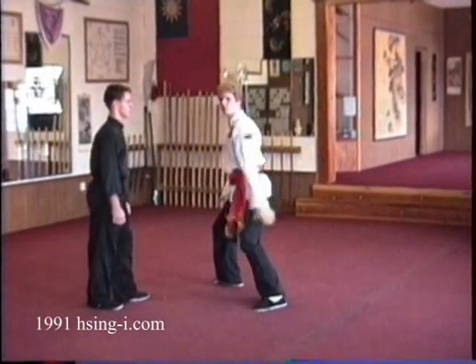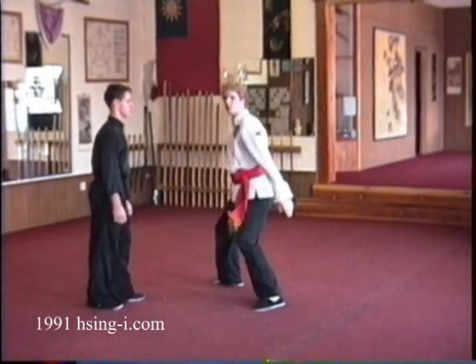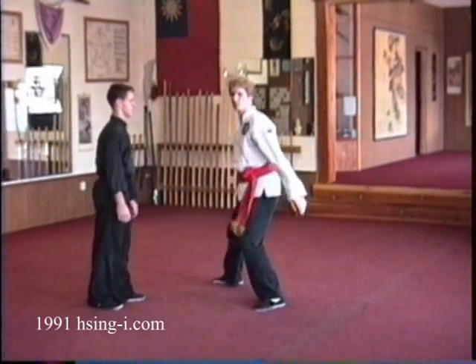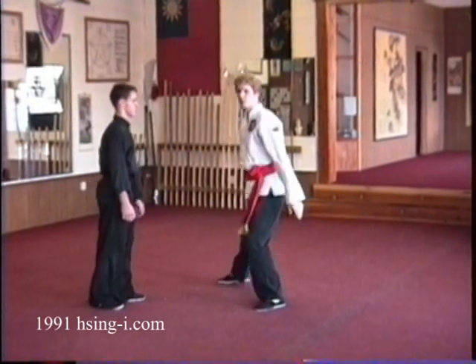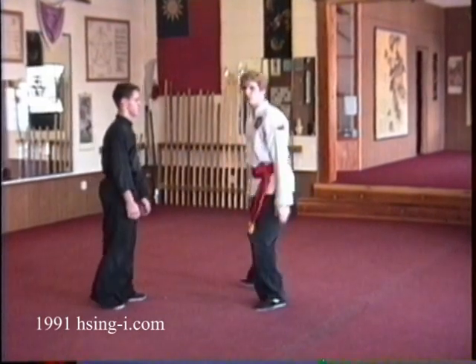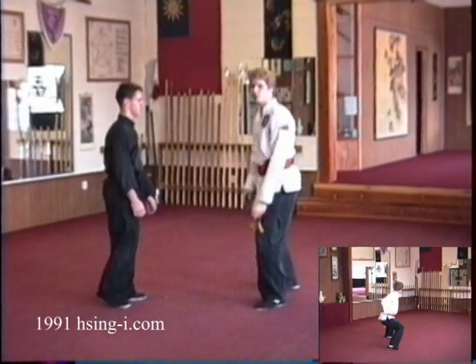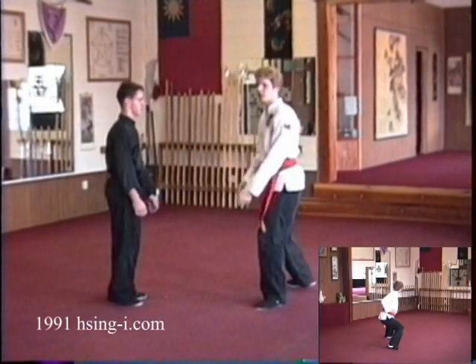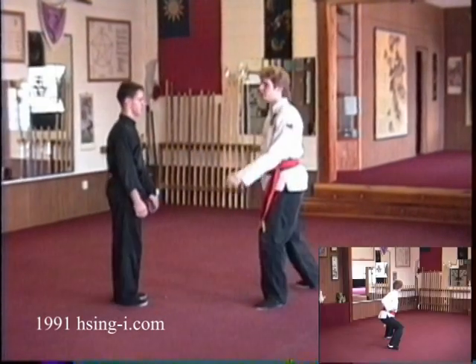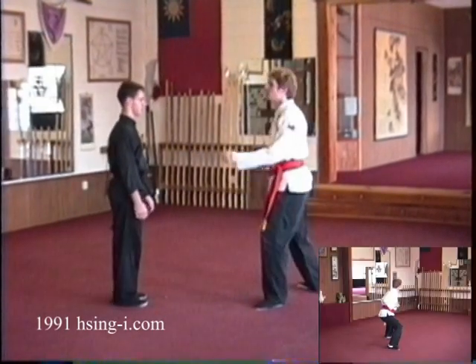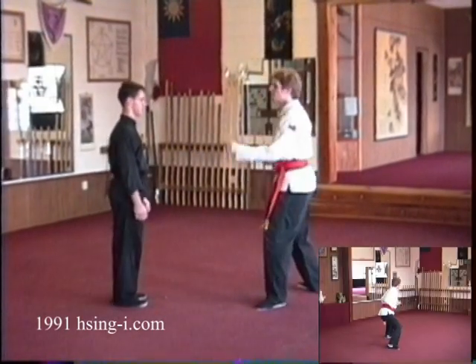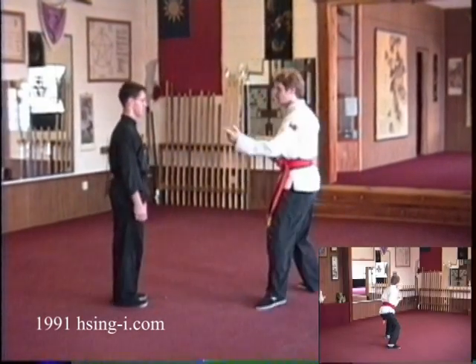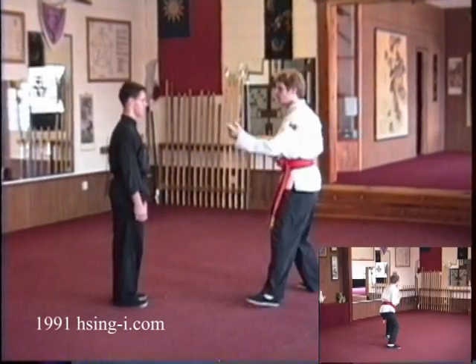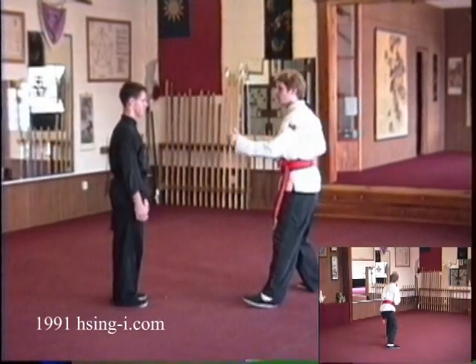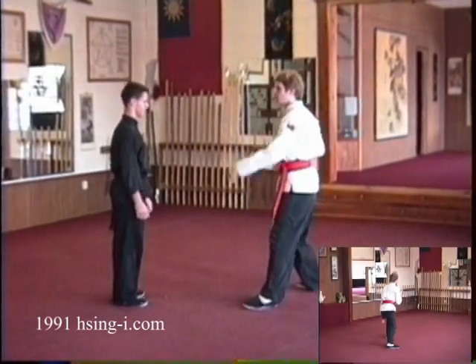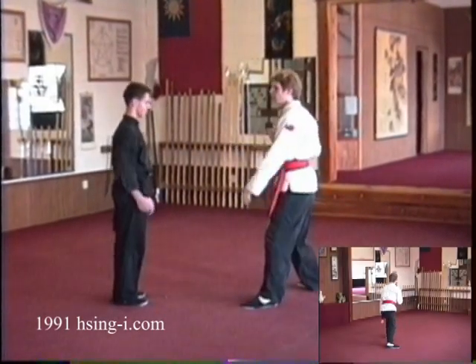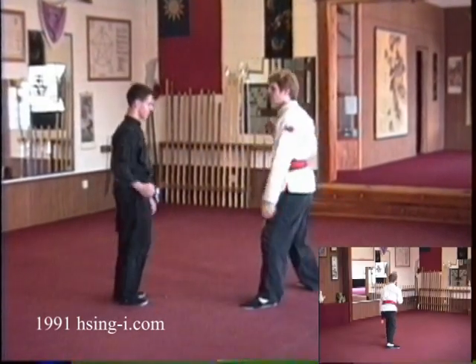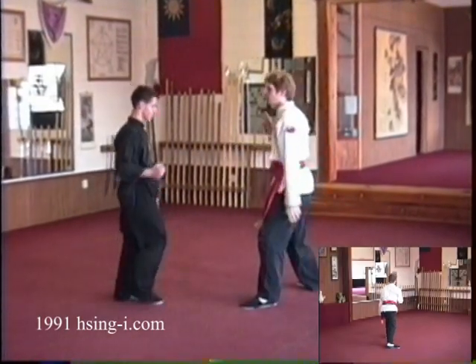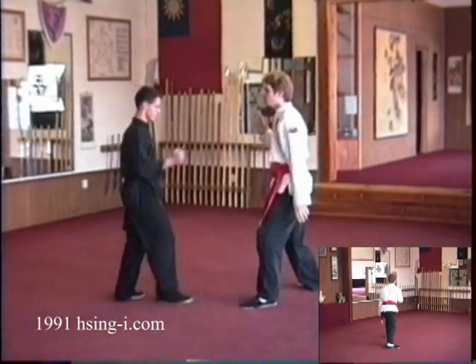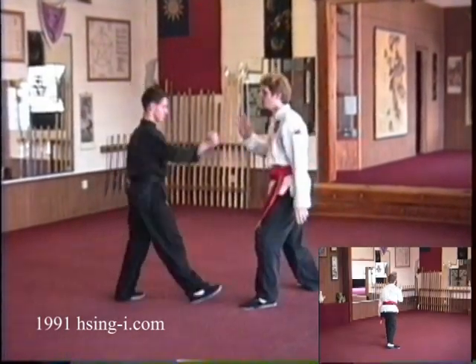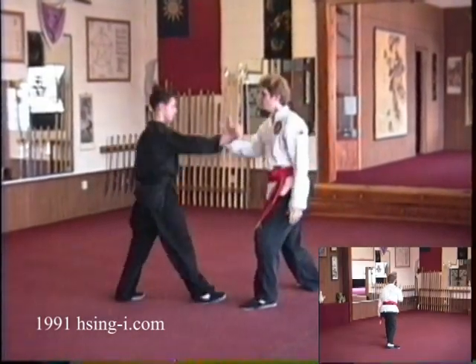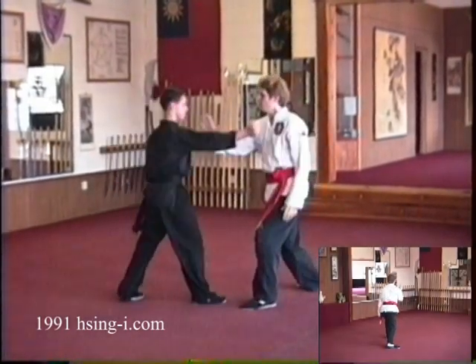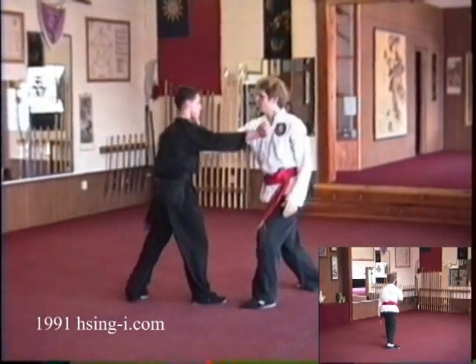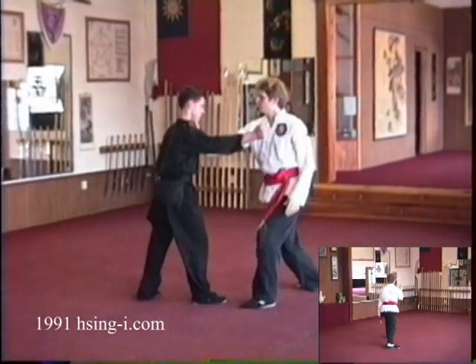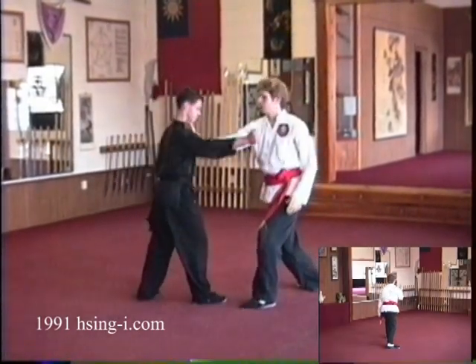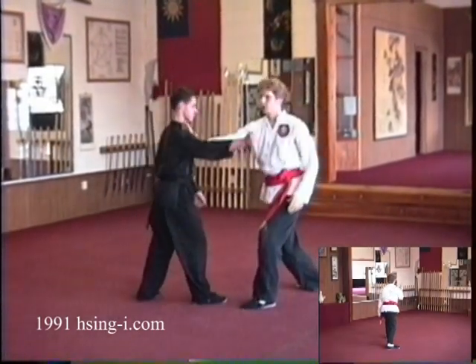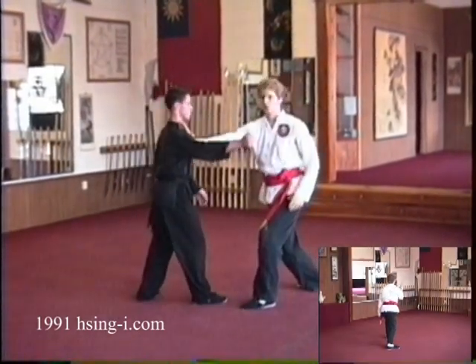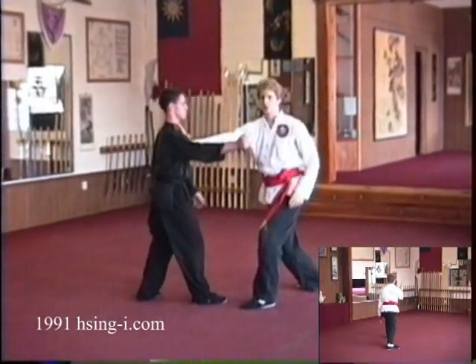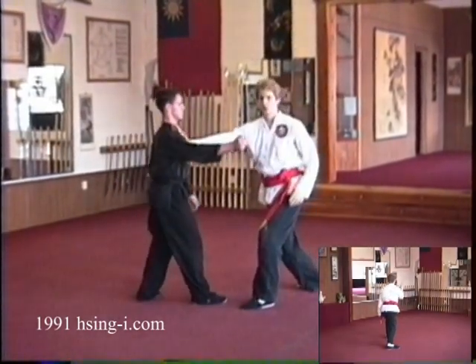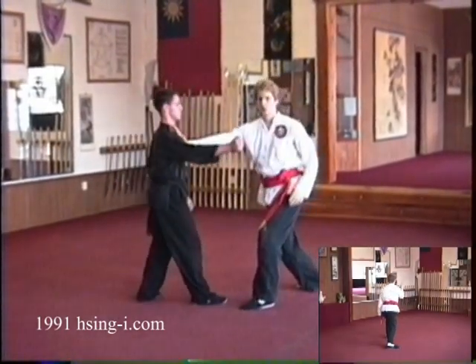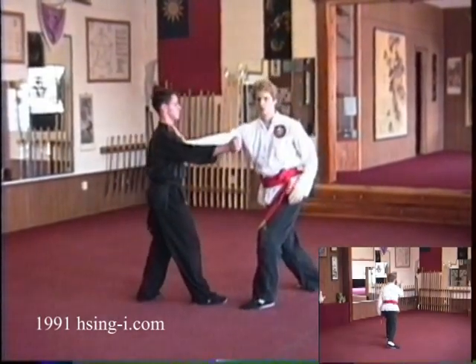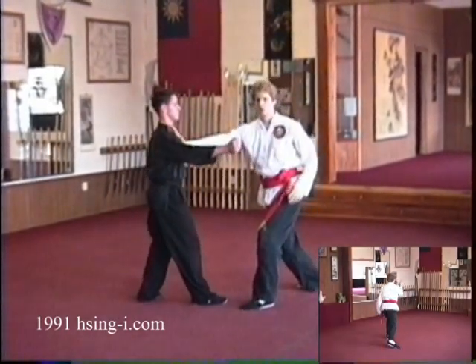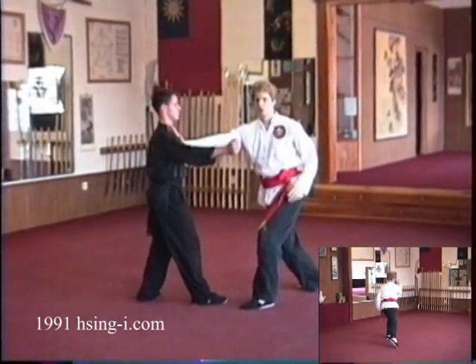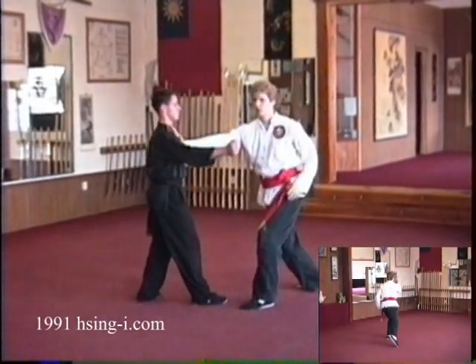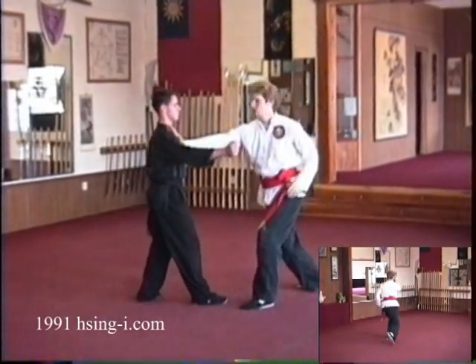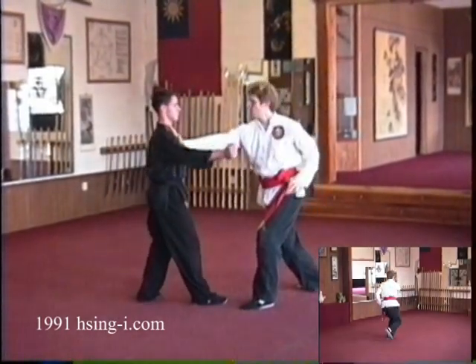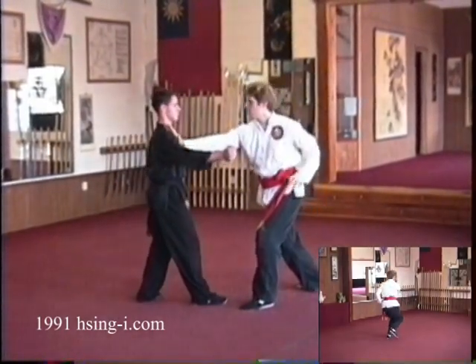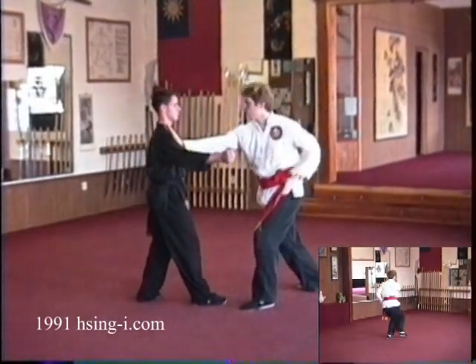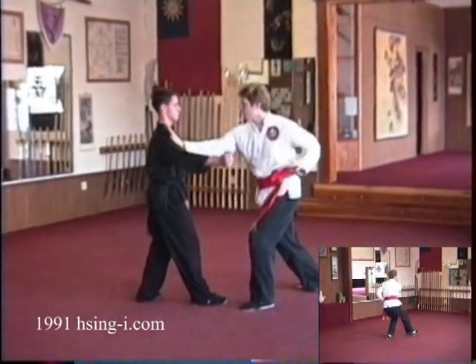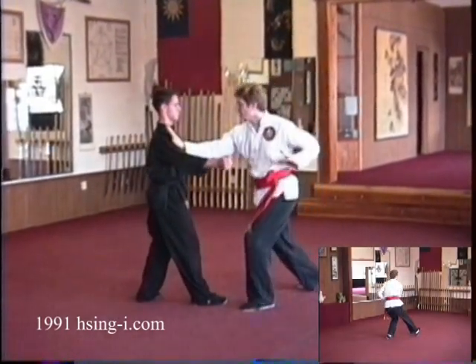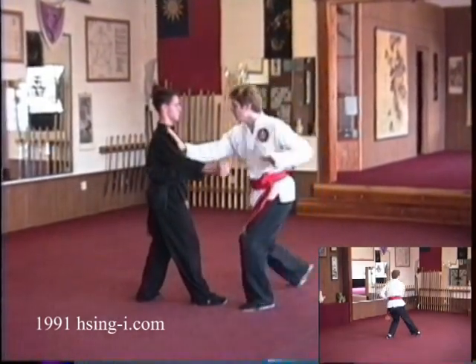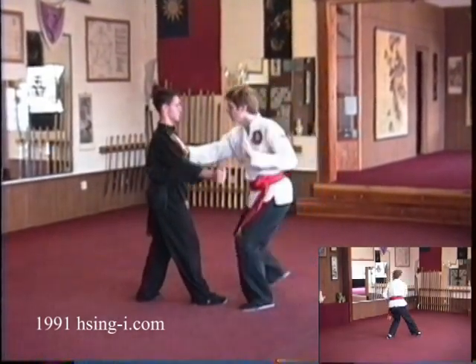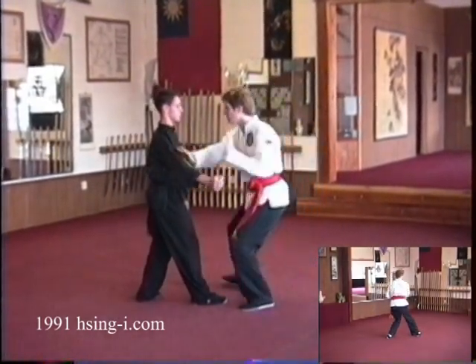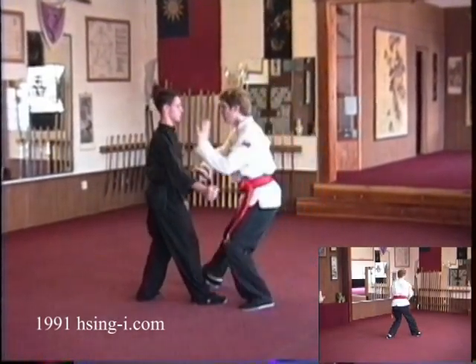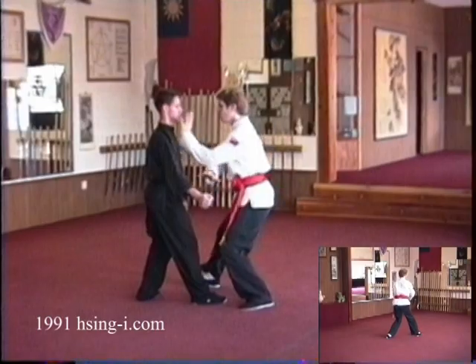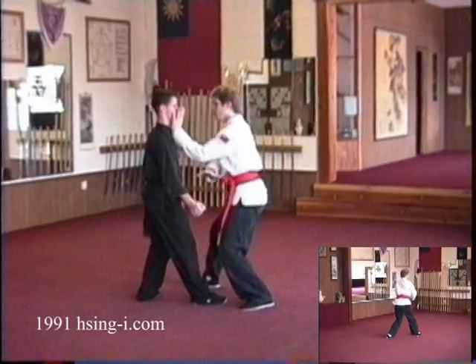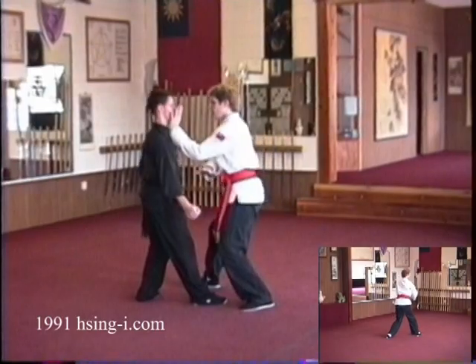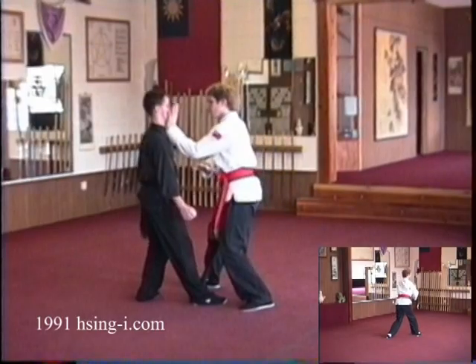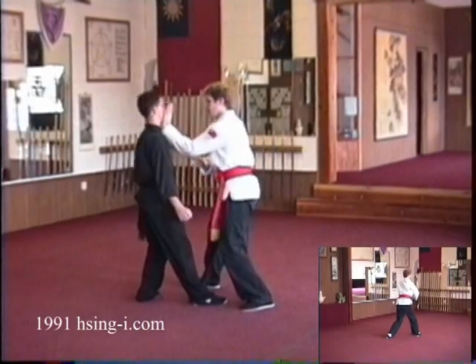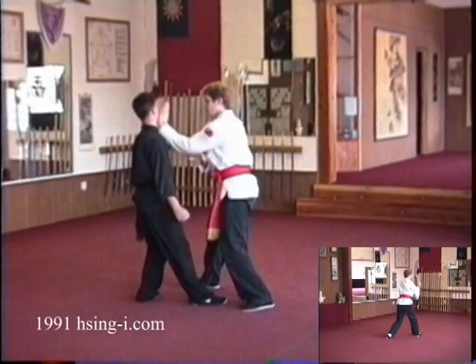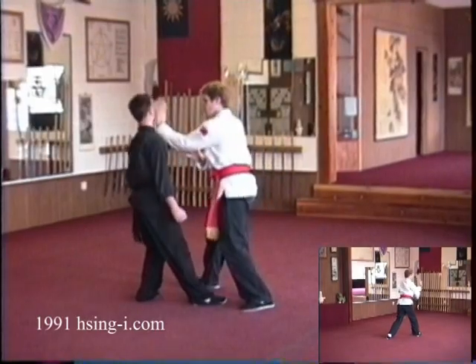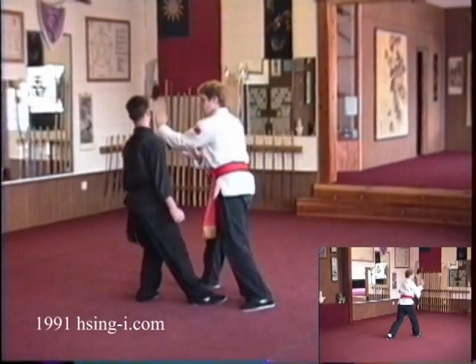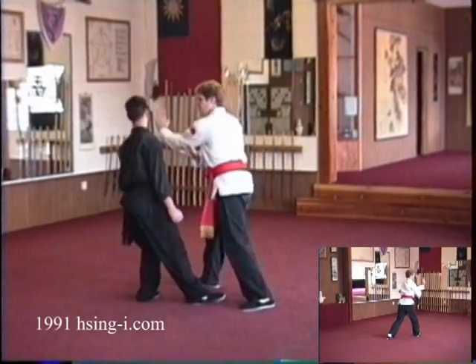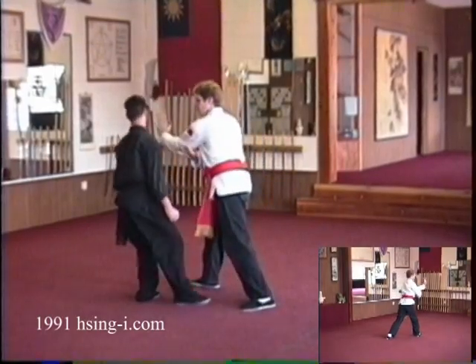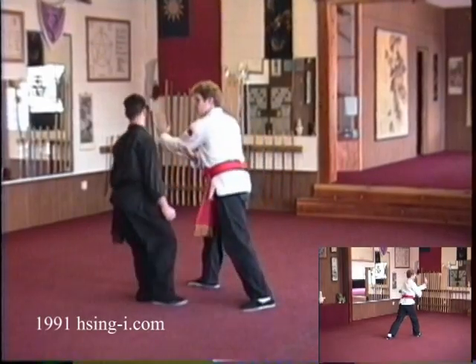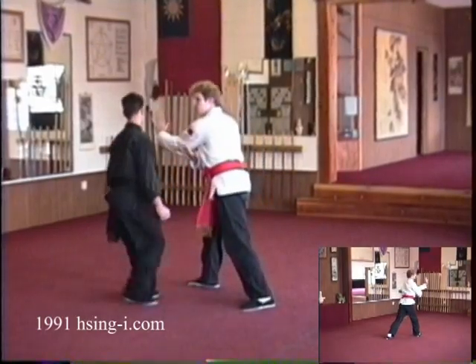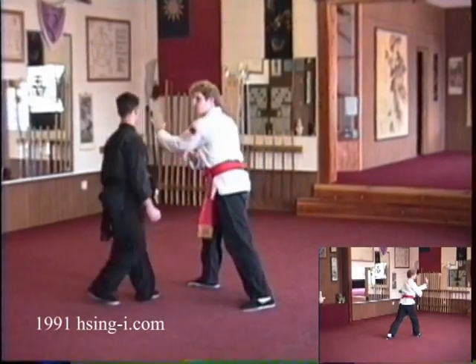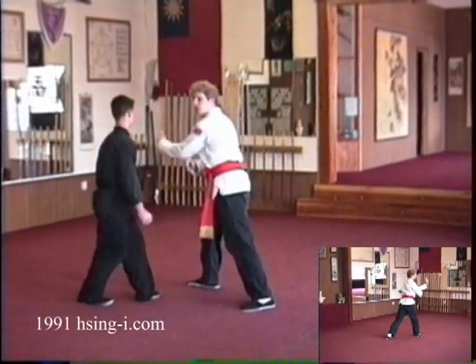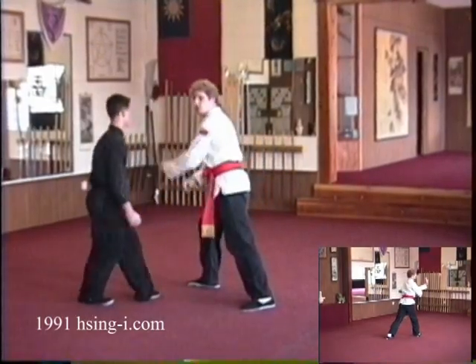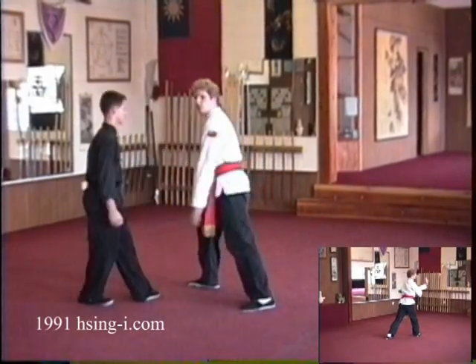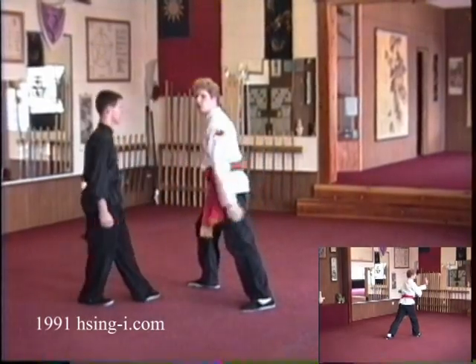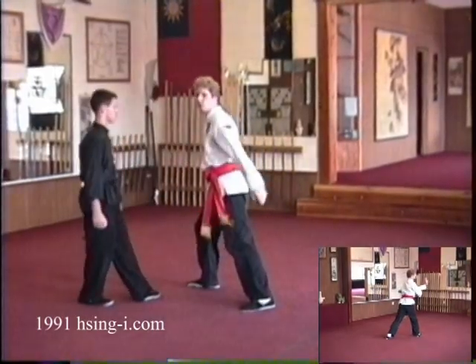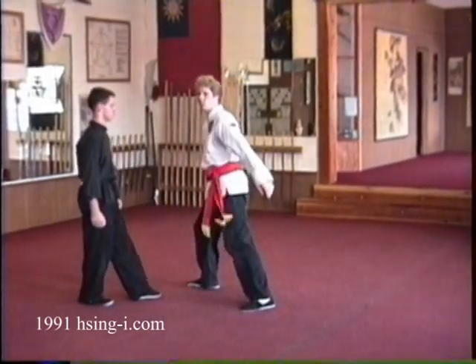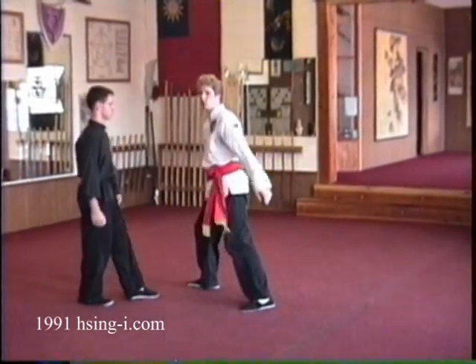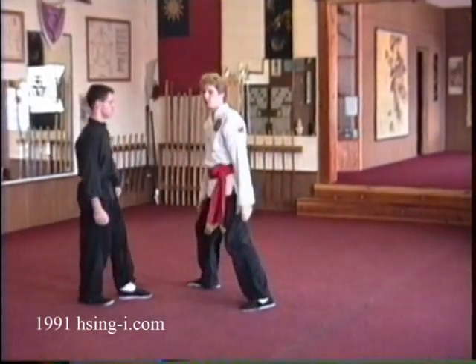Intercepting the chest, slow motion — striking the clavicular region, and then attacking the face with the other palm.